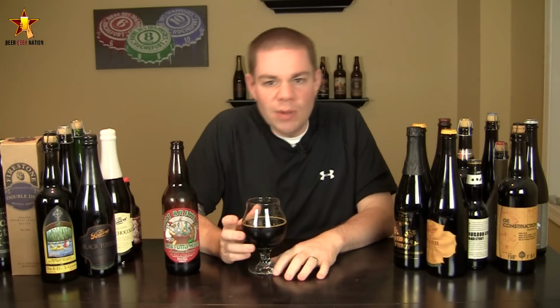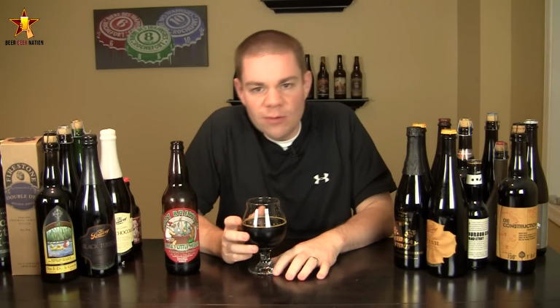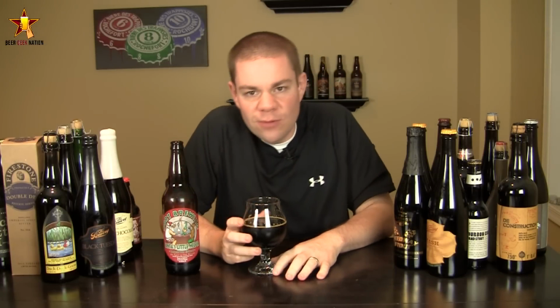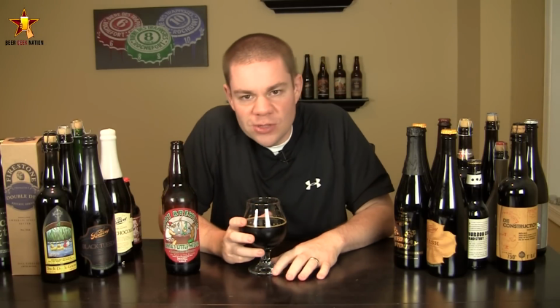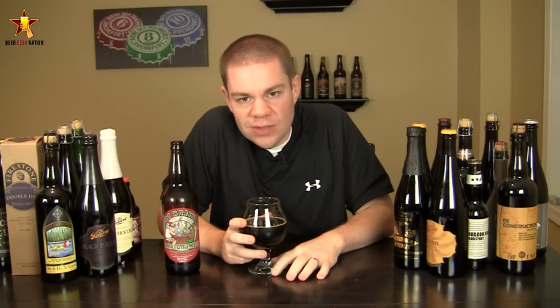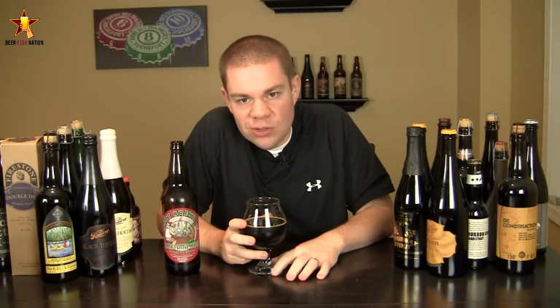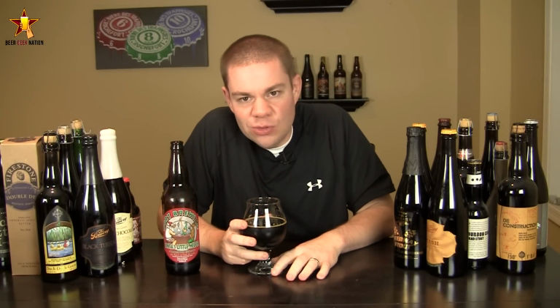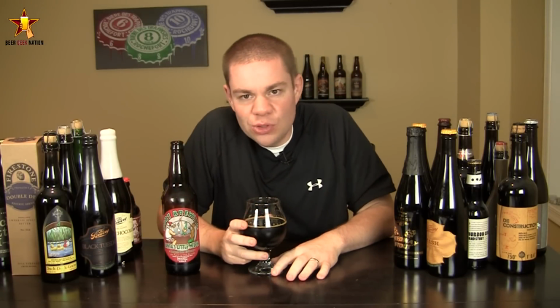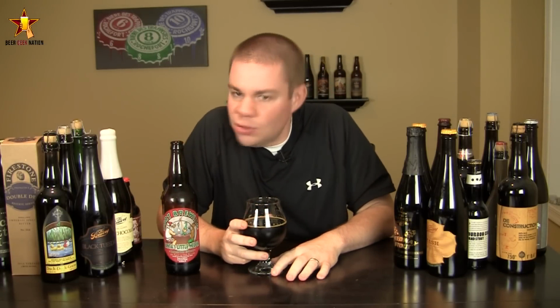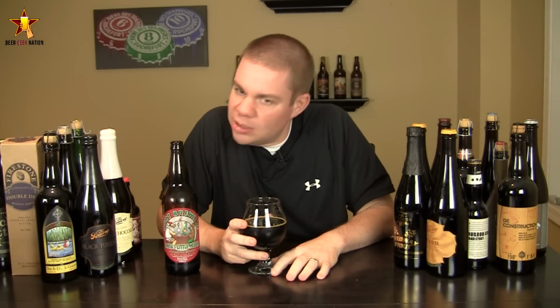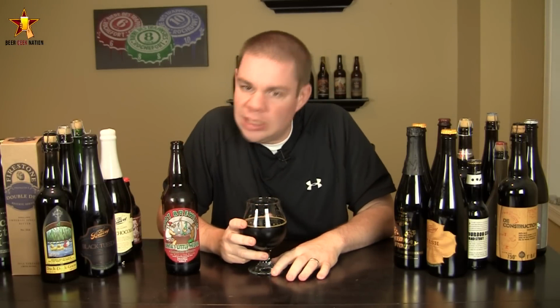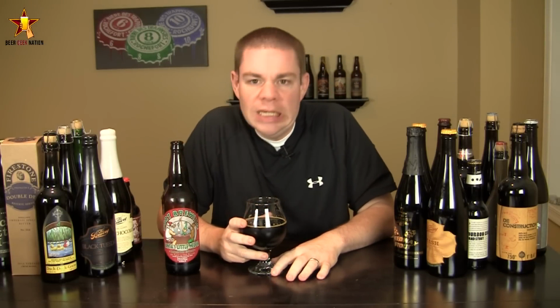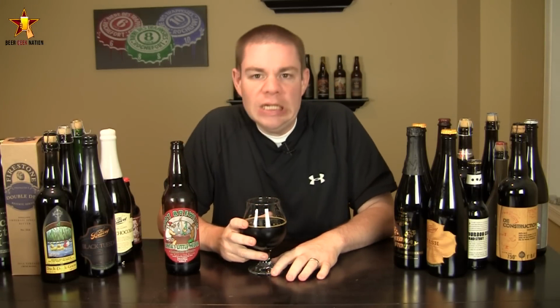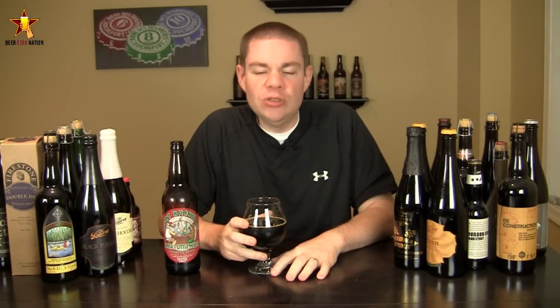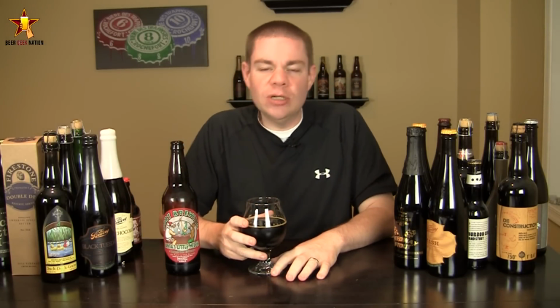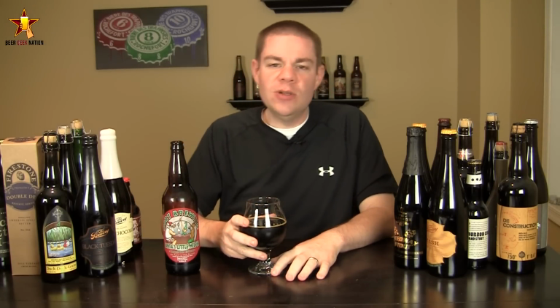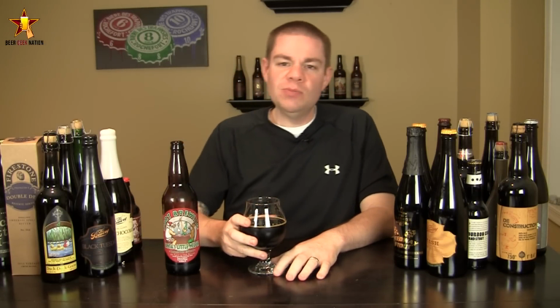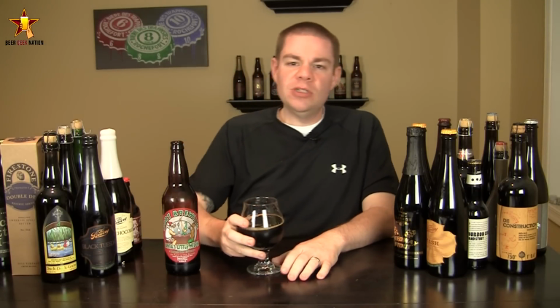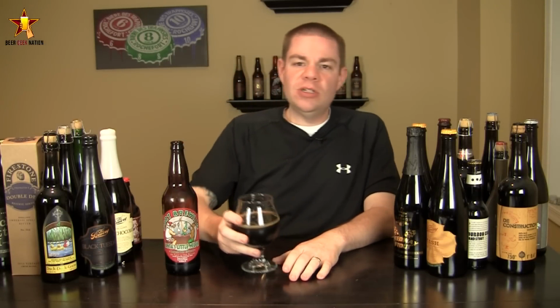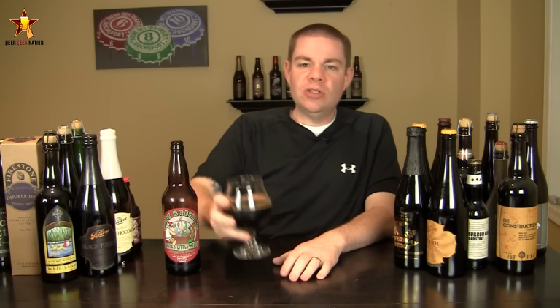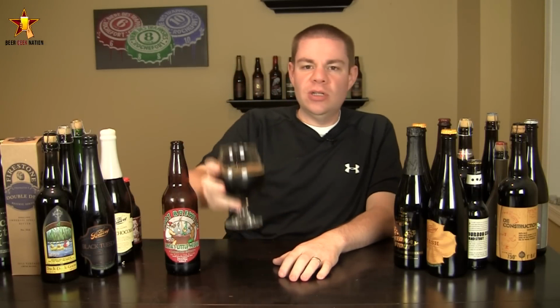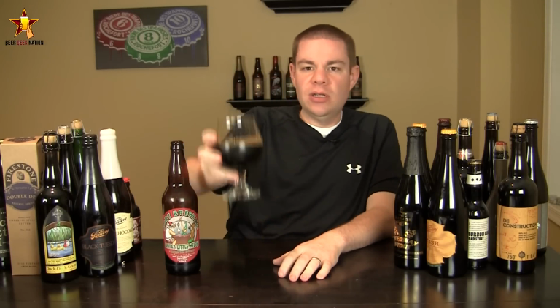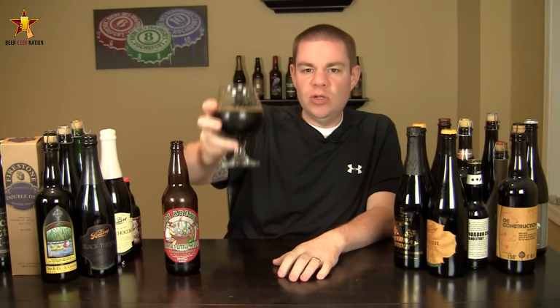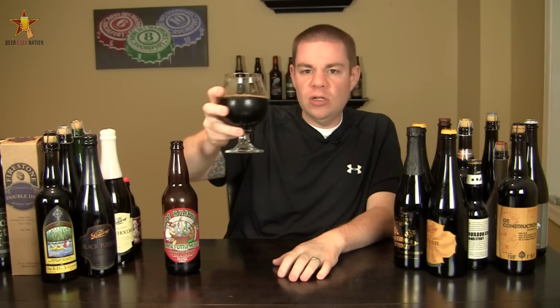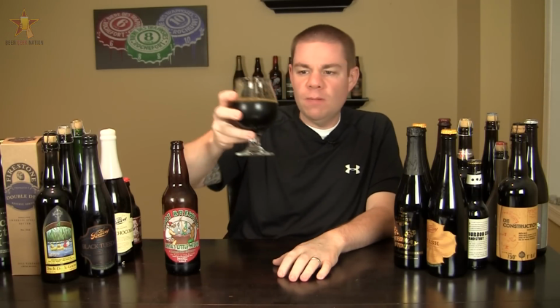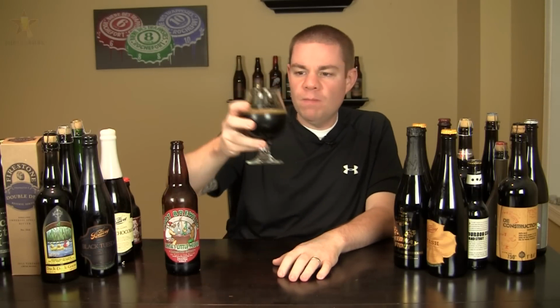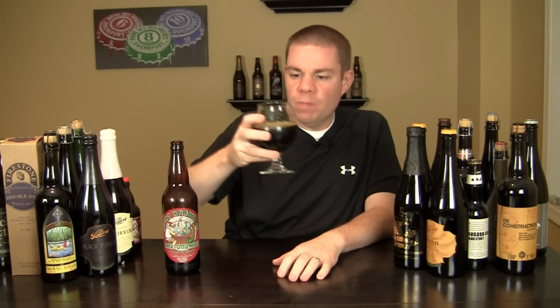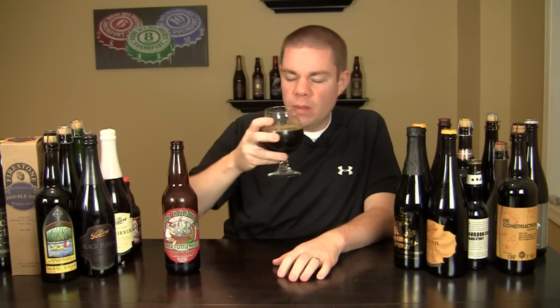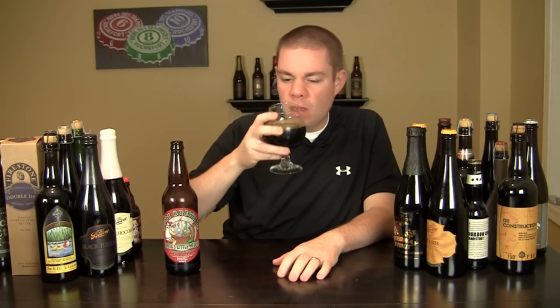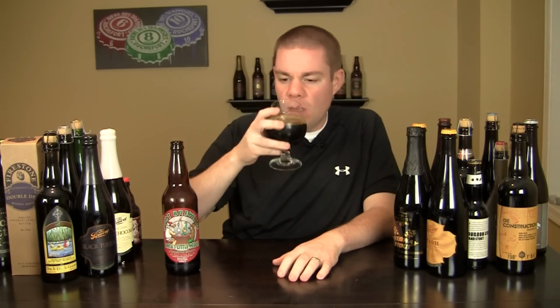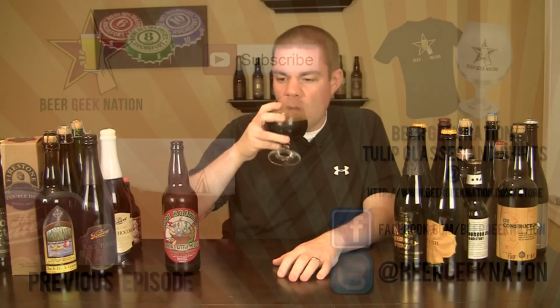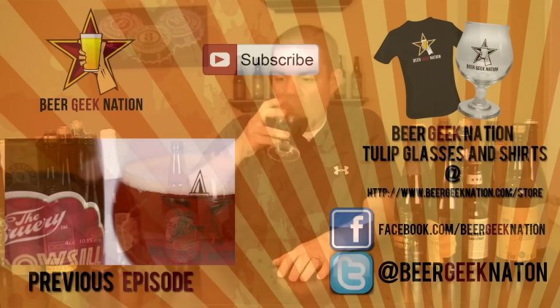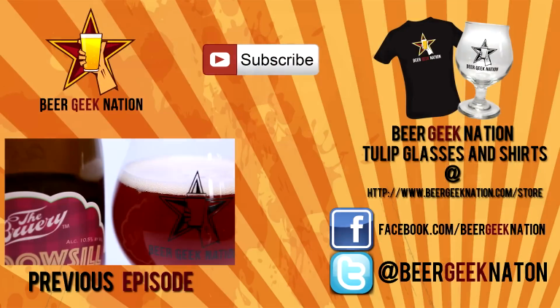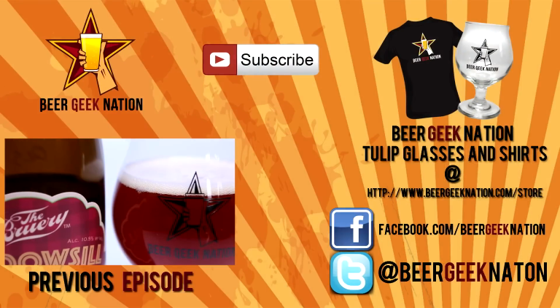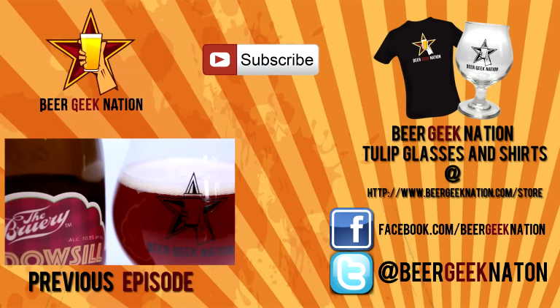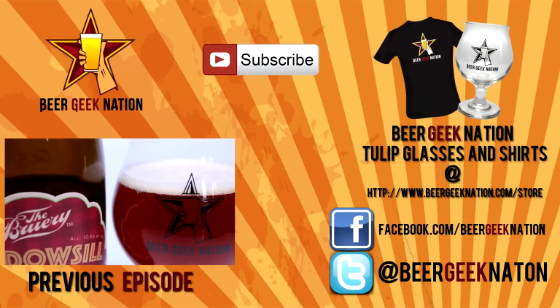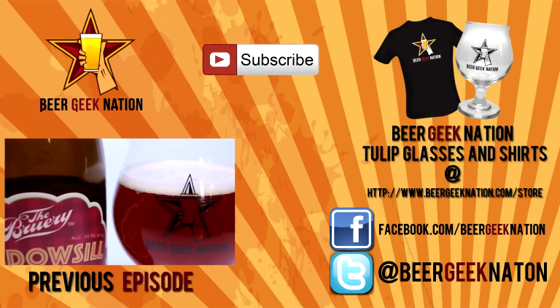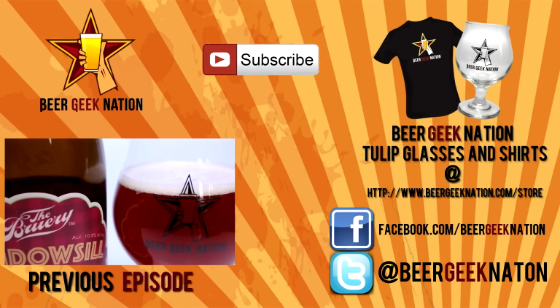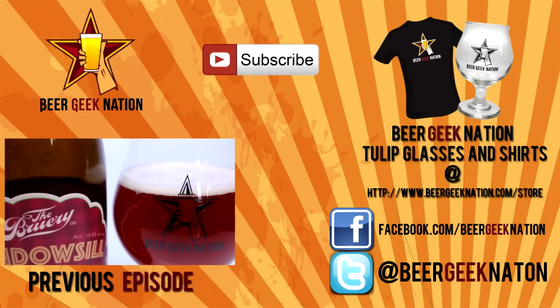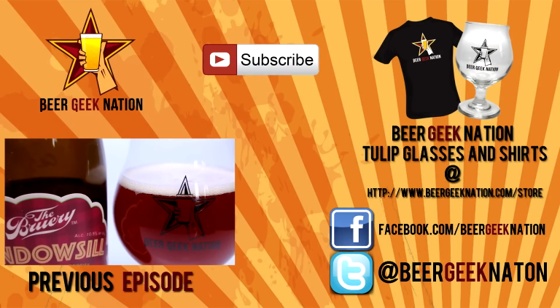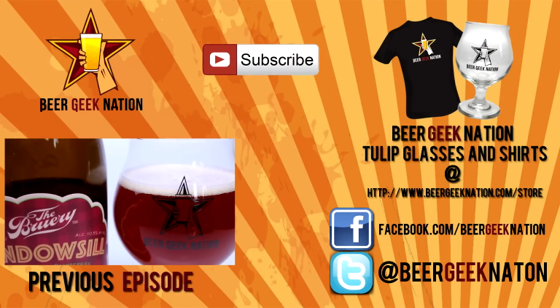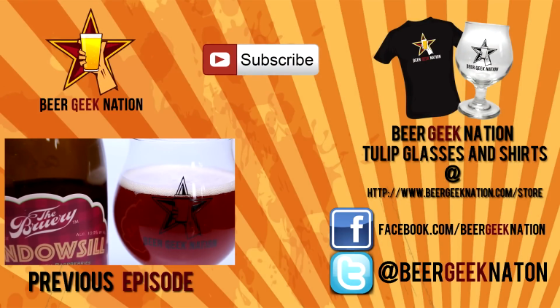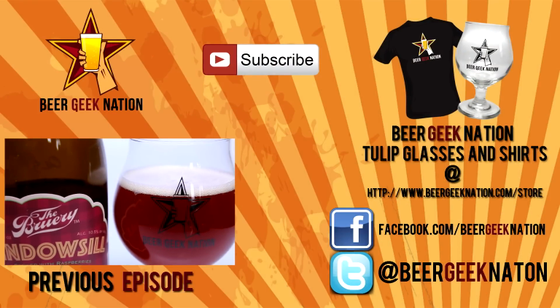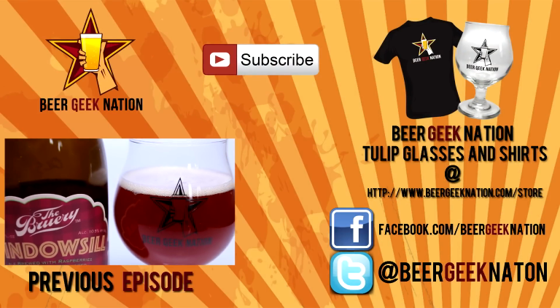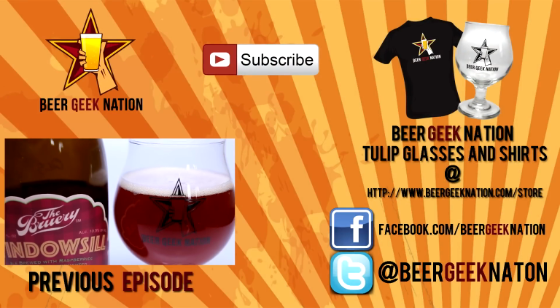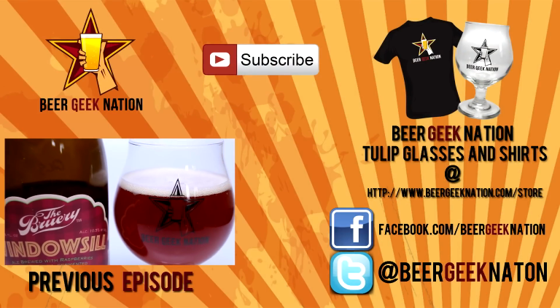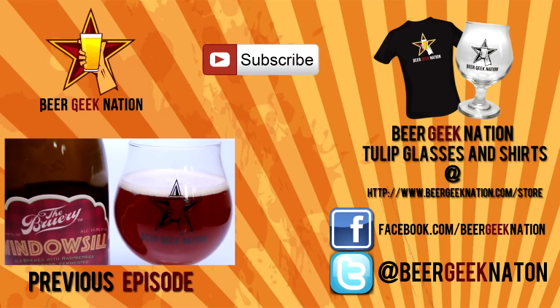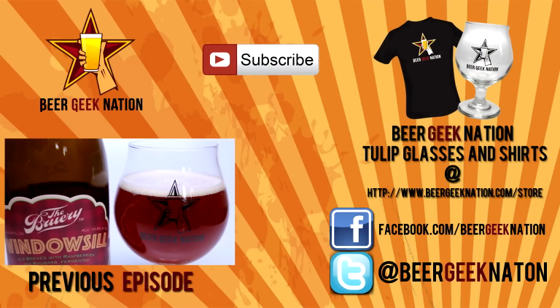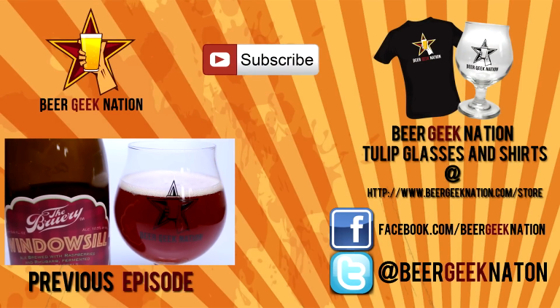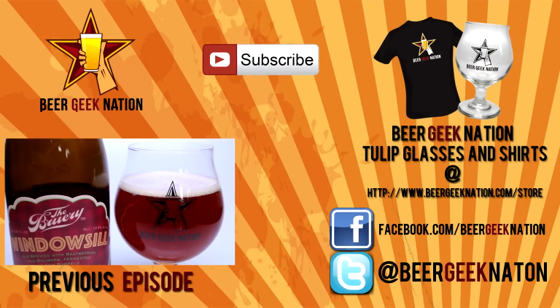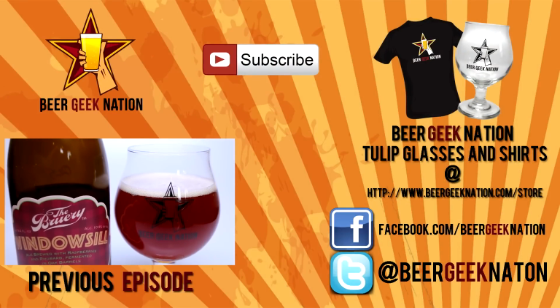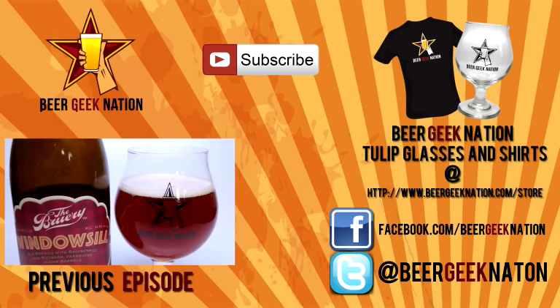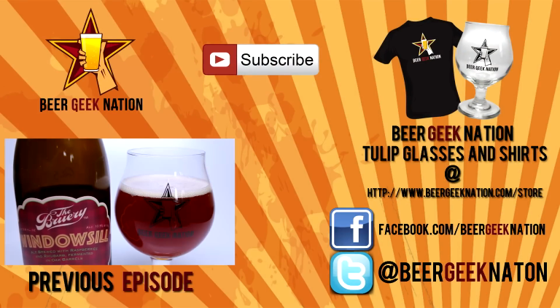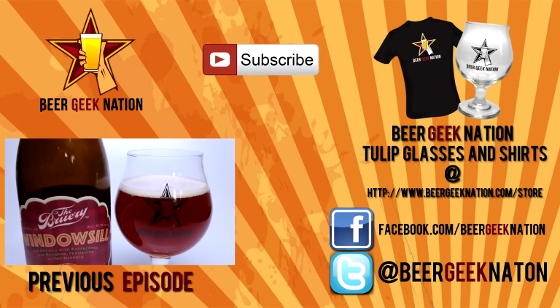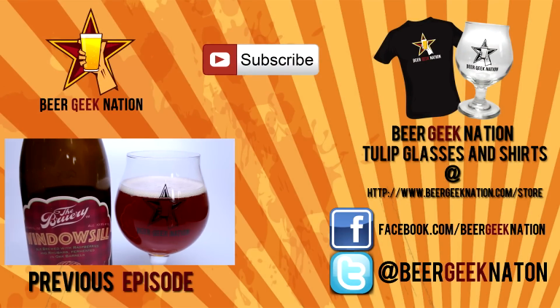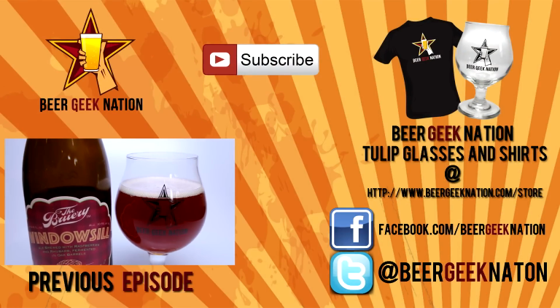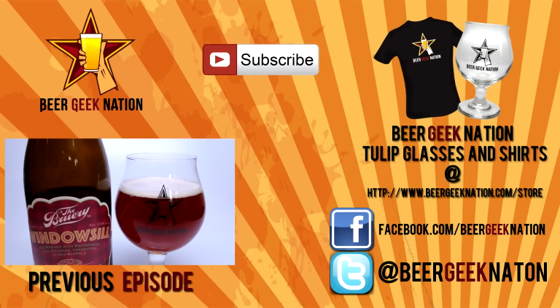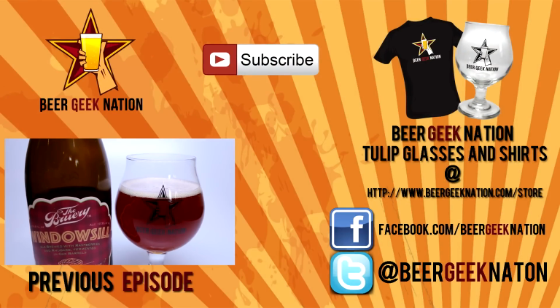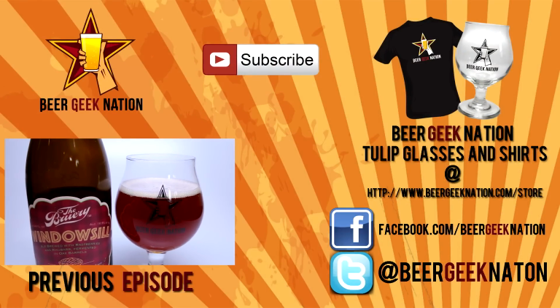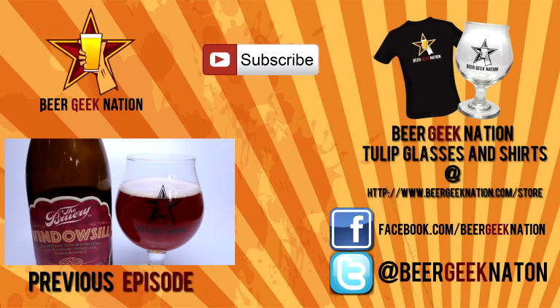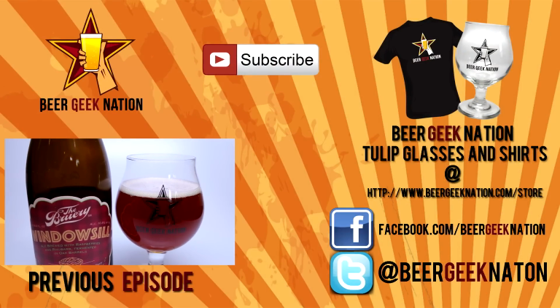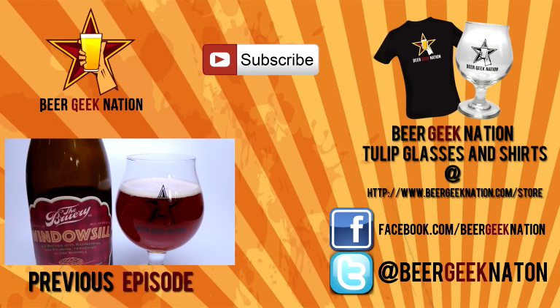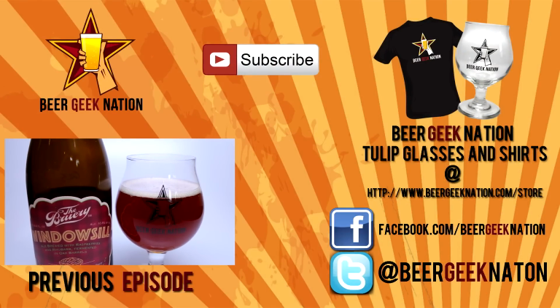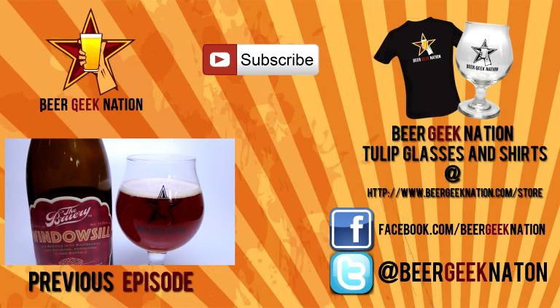Remember, folks, life's too short — drink amazing beers. Cheers.